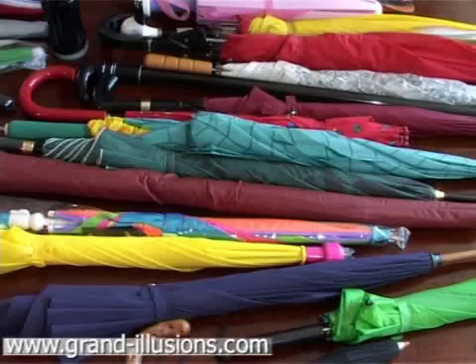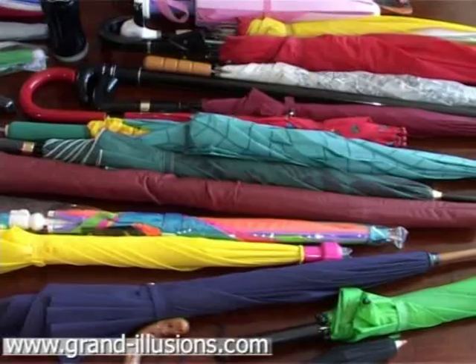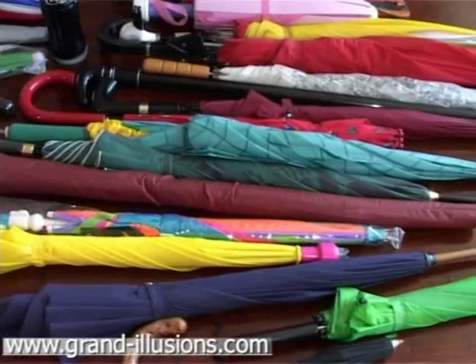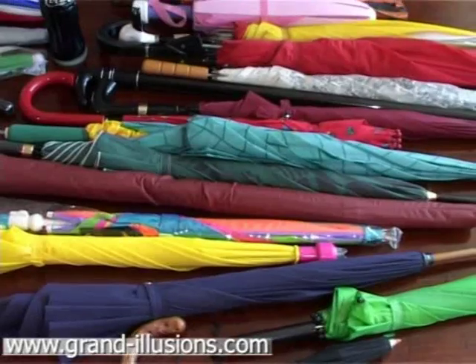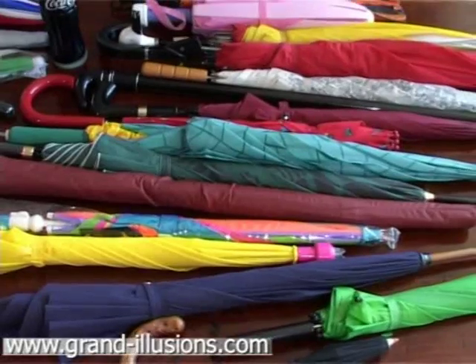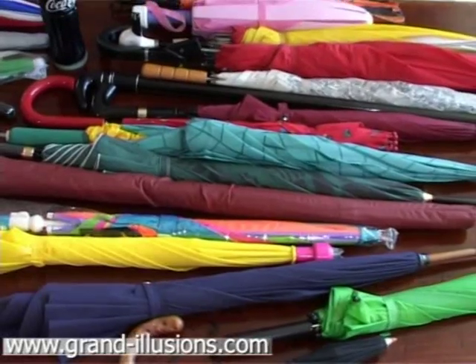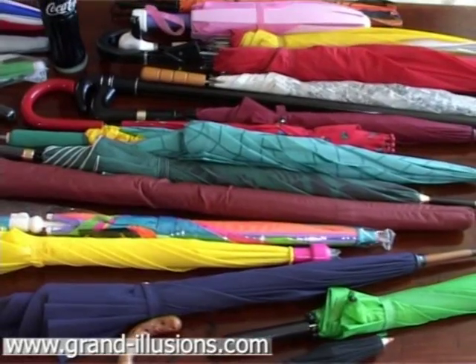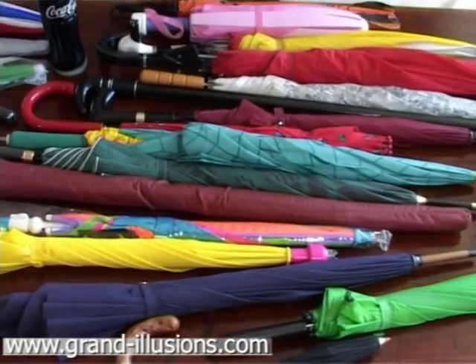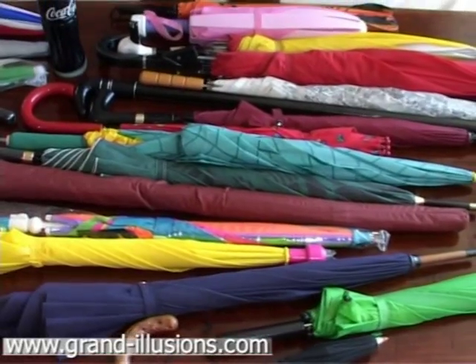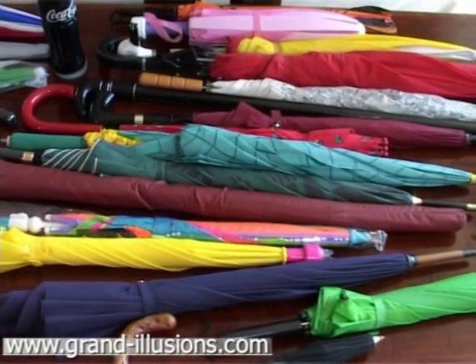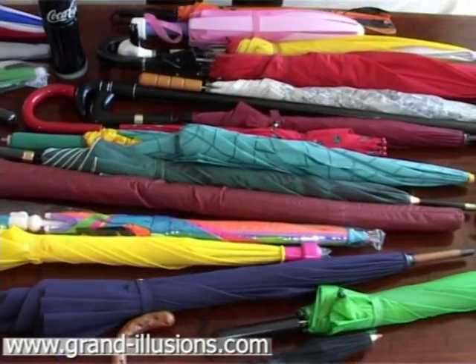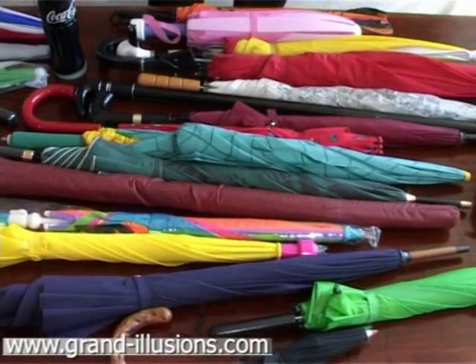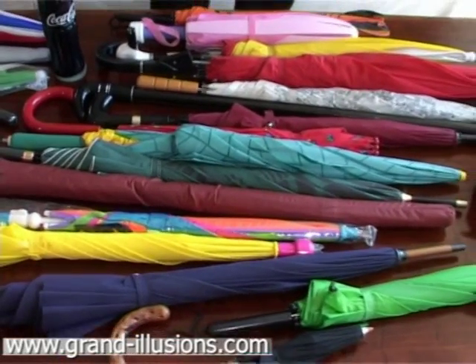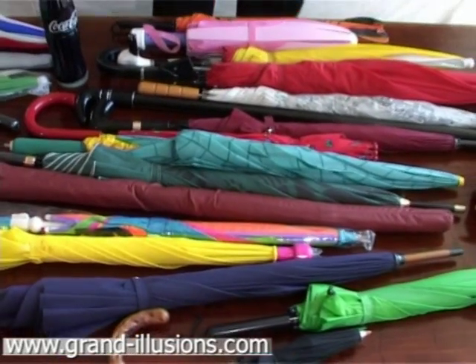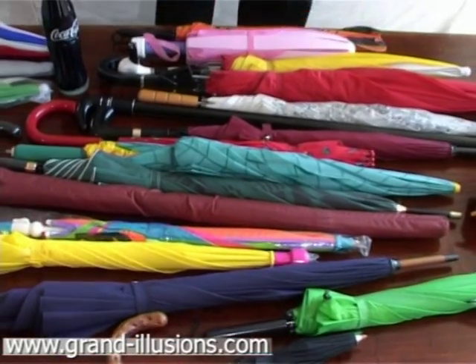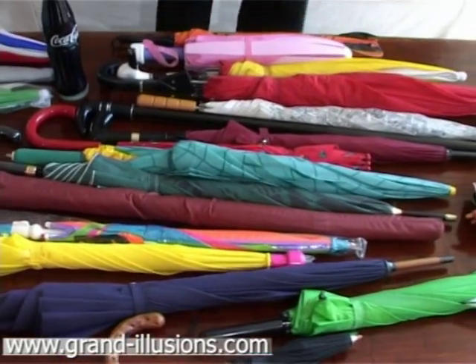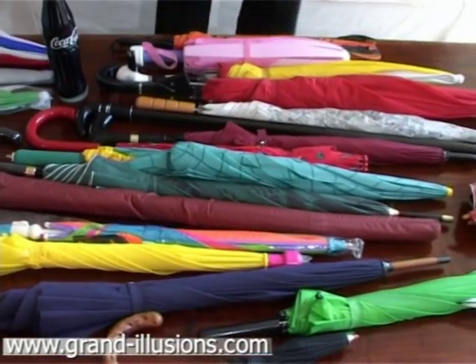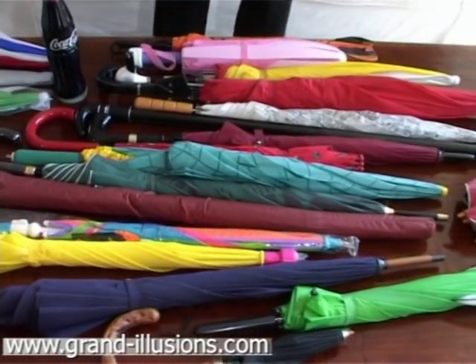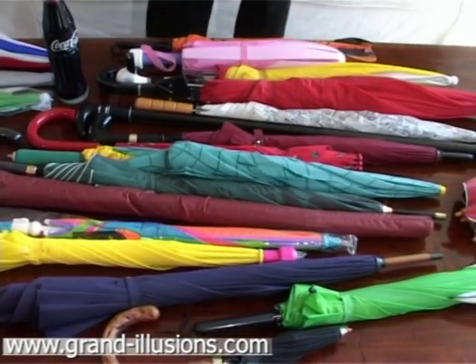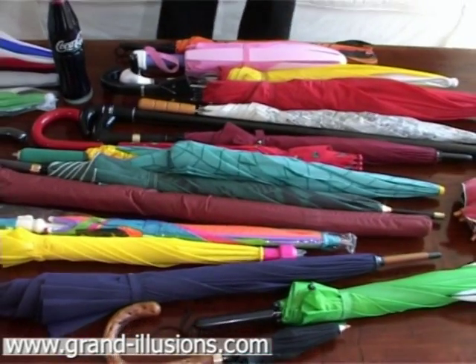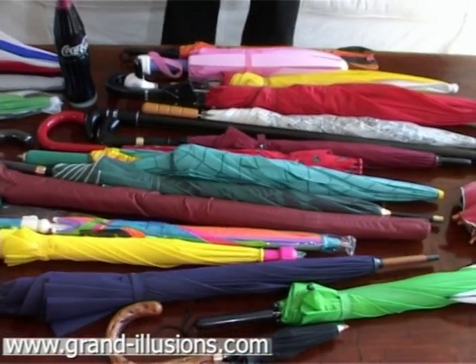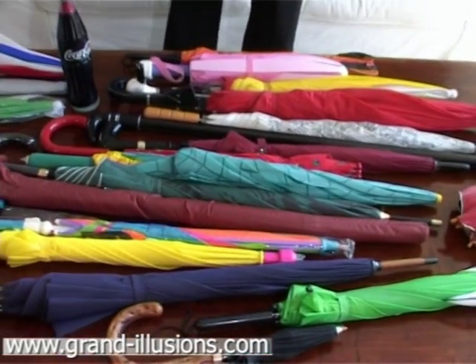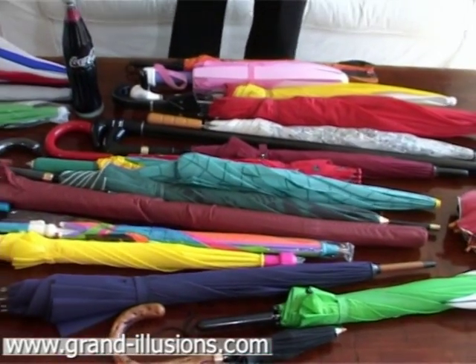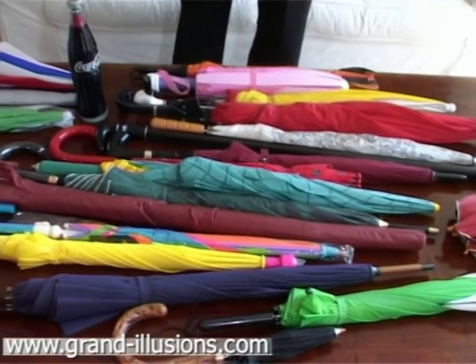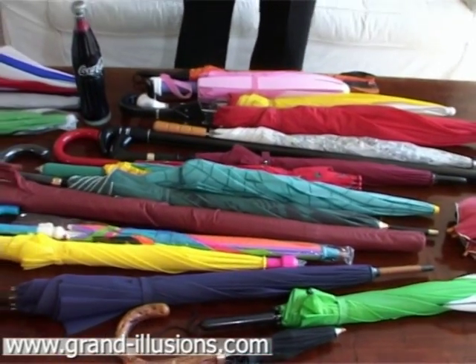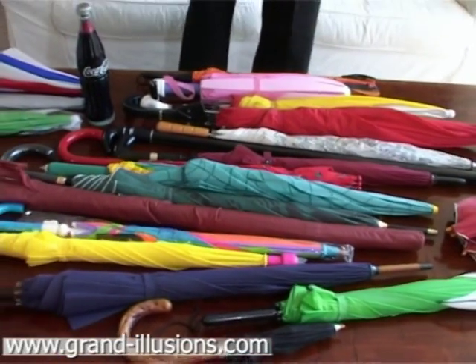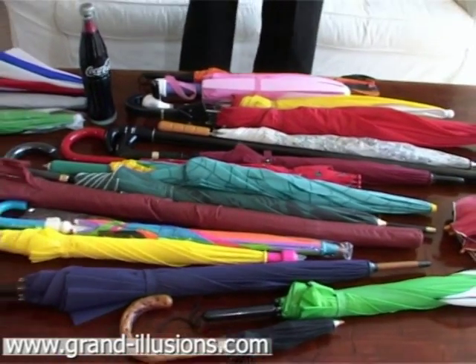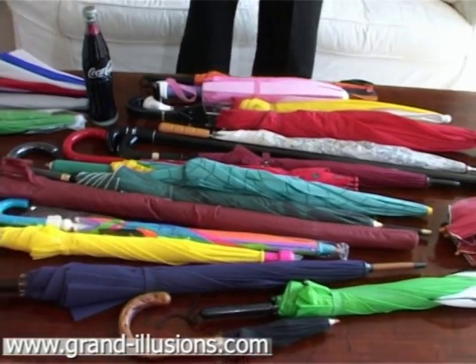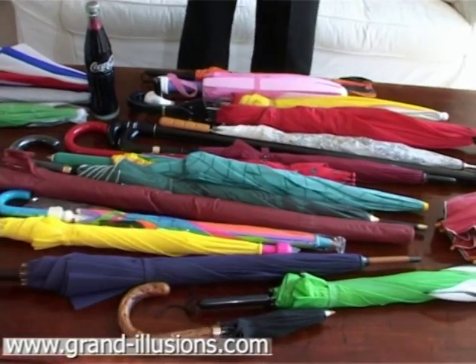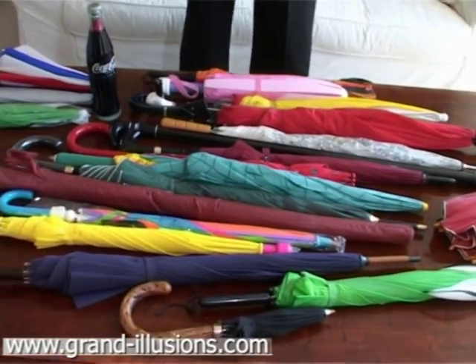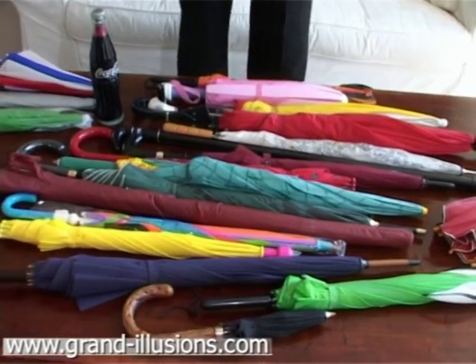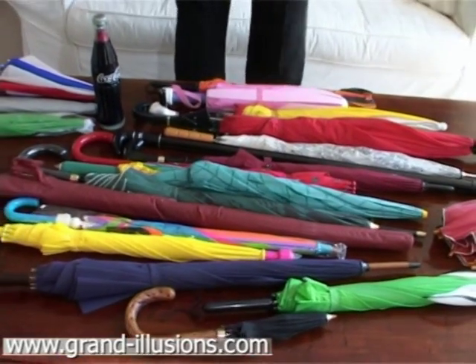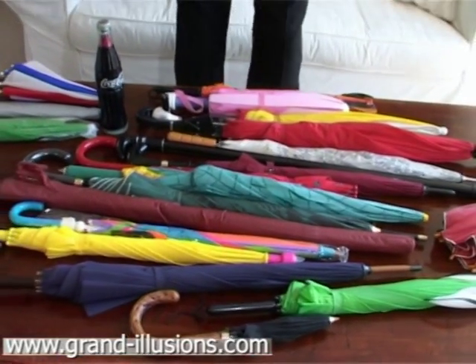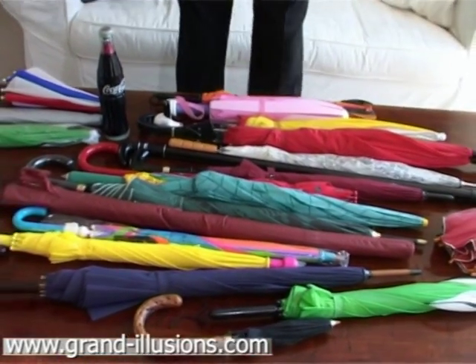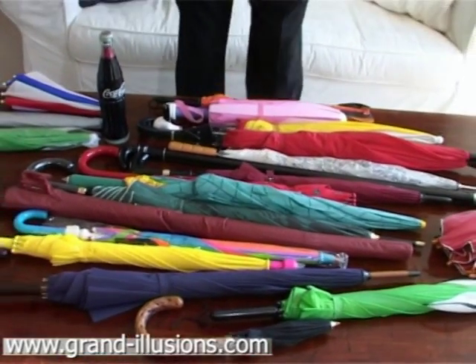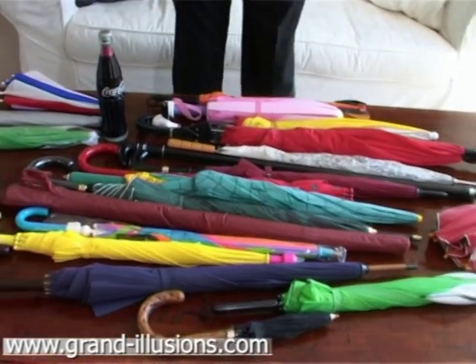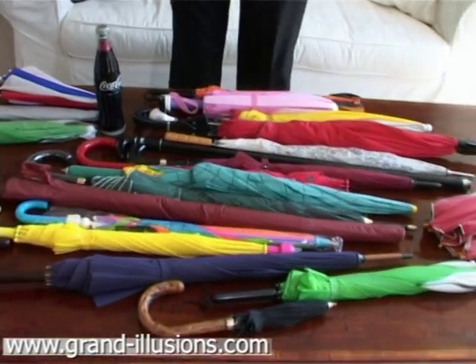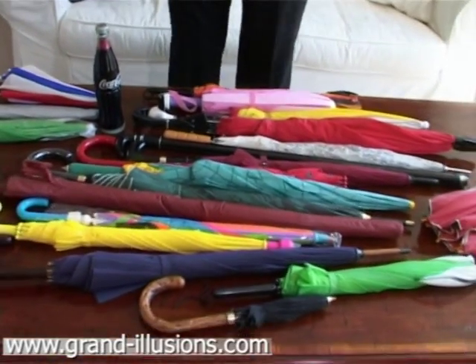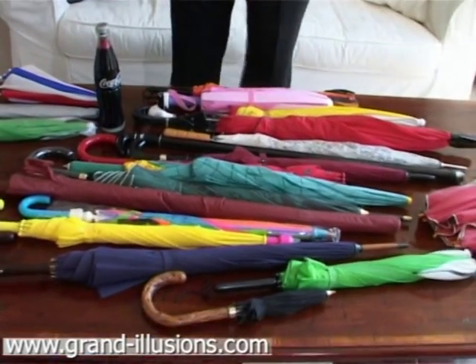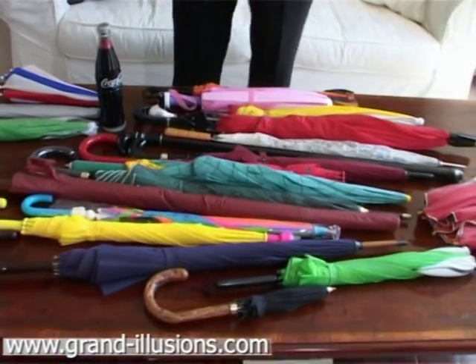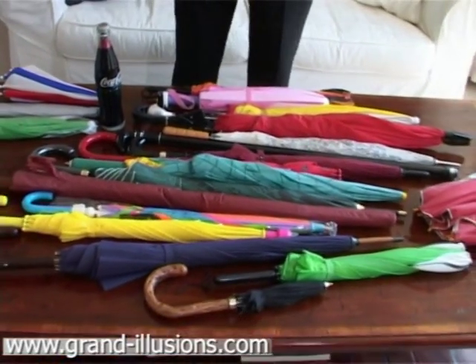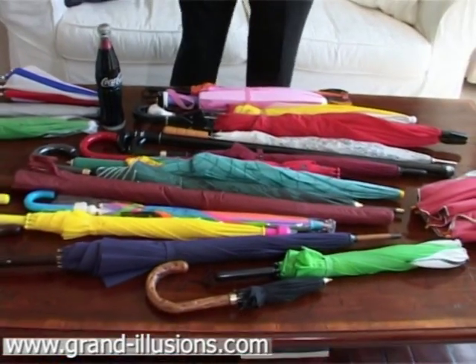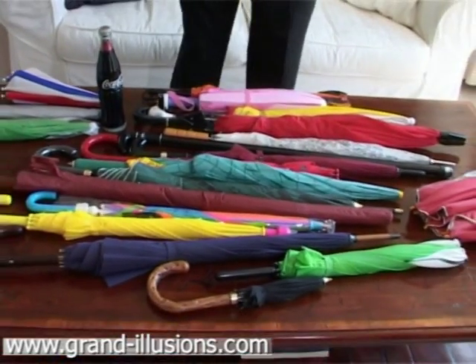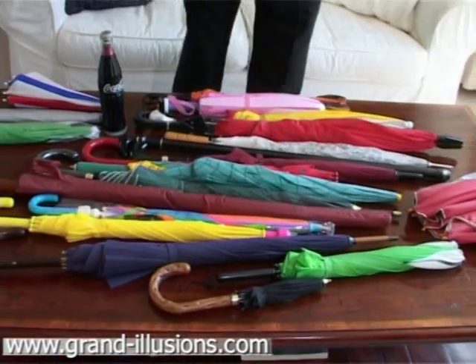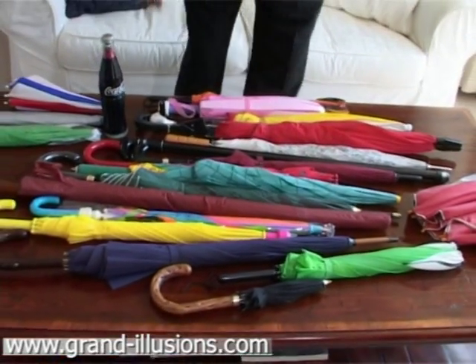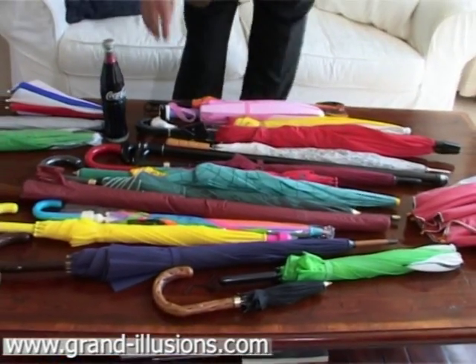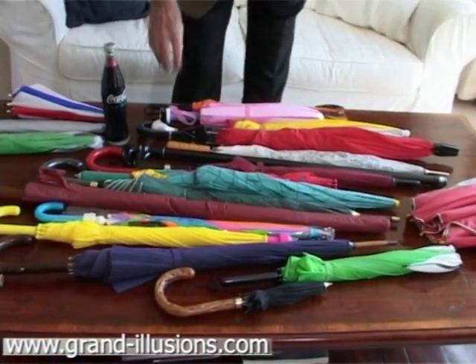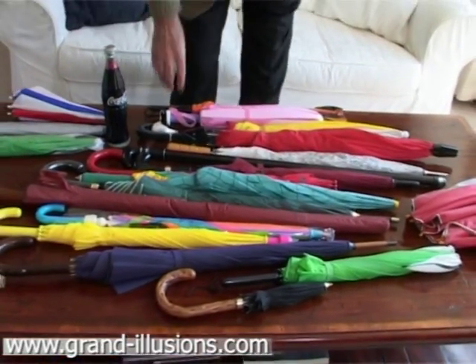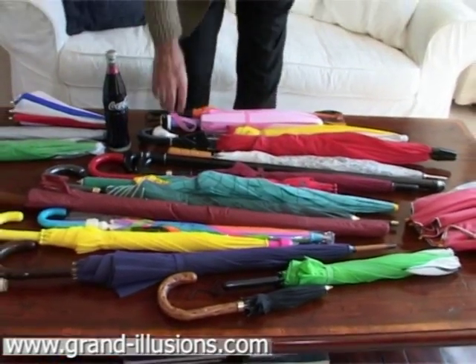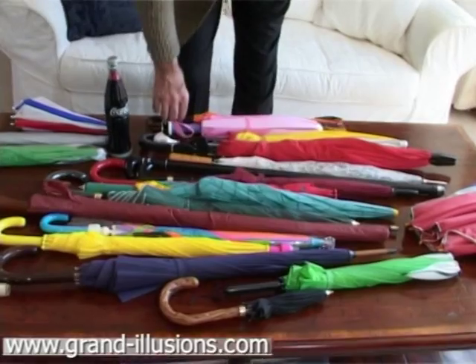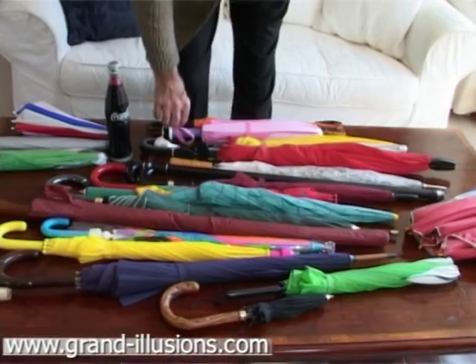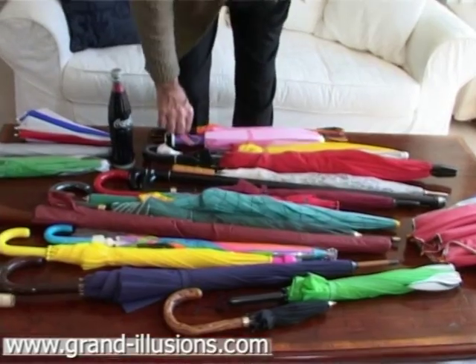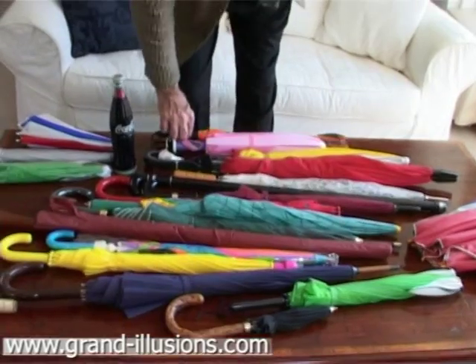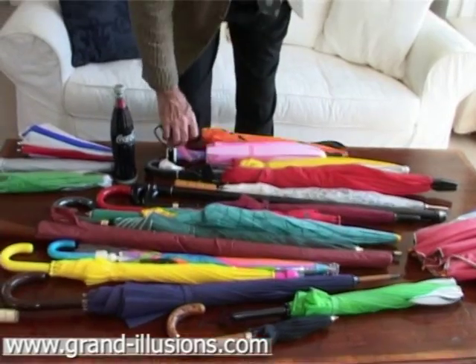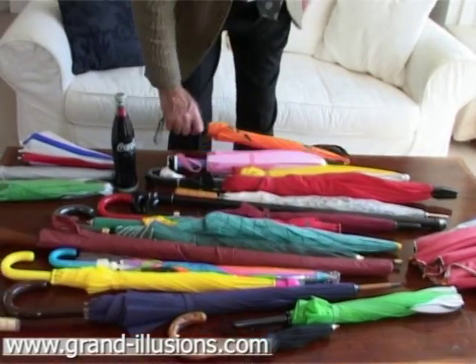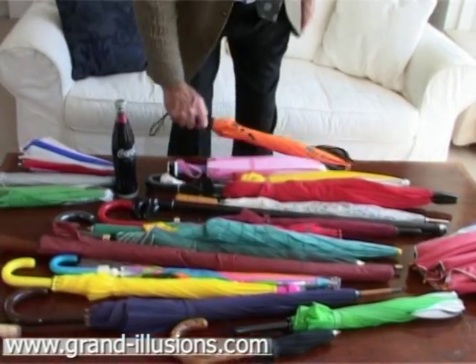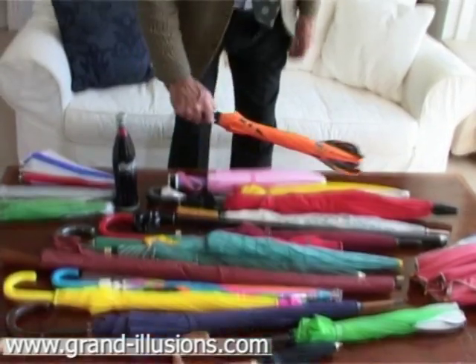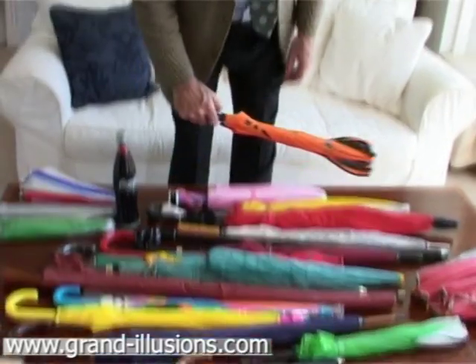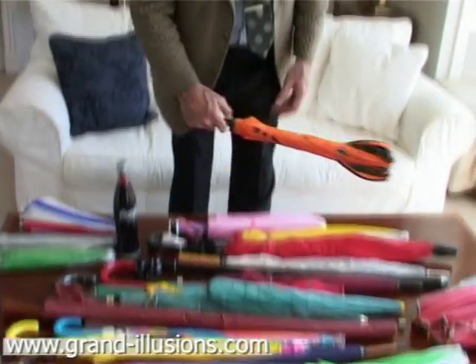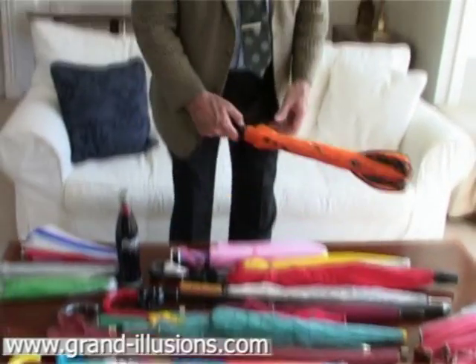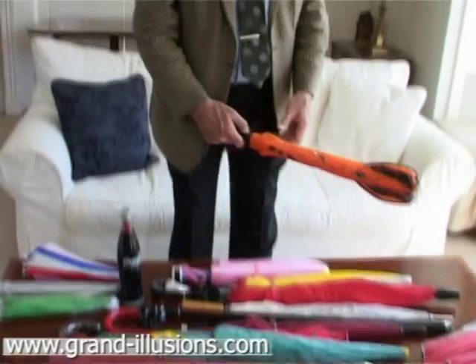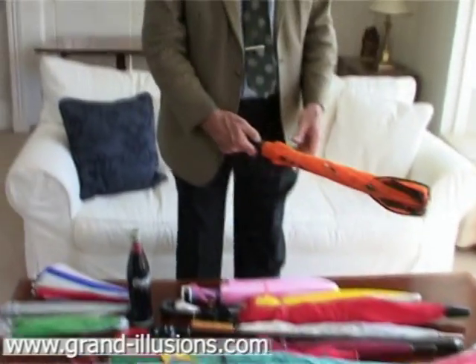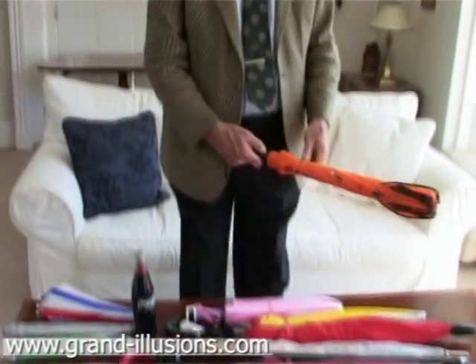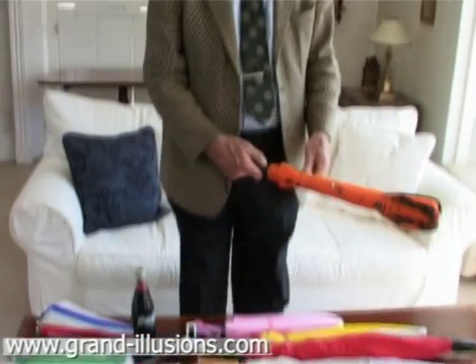A pile of umbrellas — they're all novel ones. They can be used as normal umbrellas, but they all have a quirk to them.